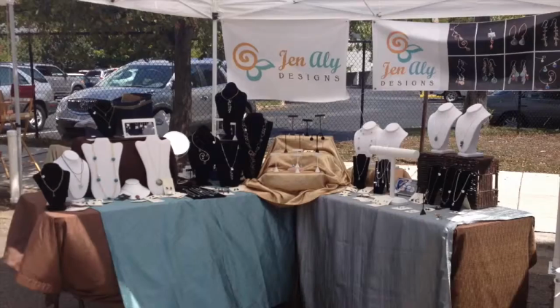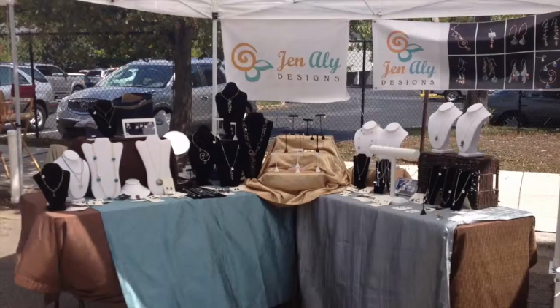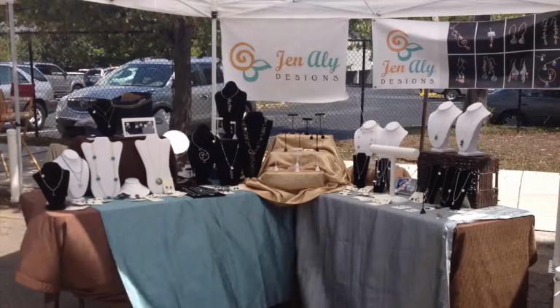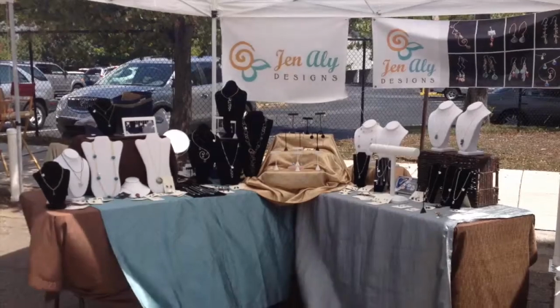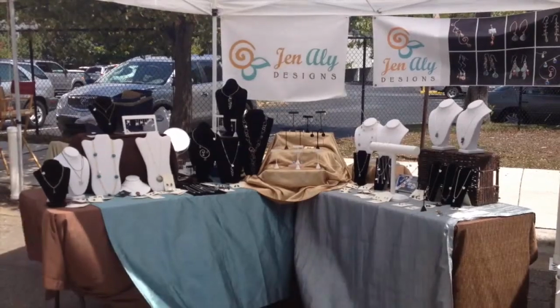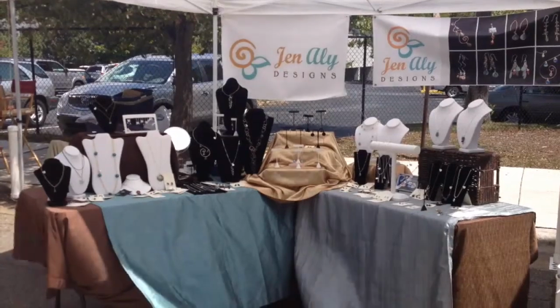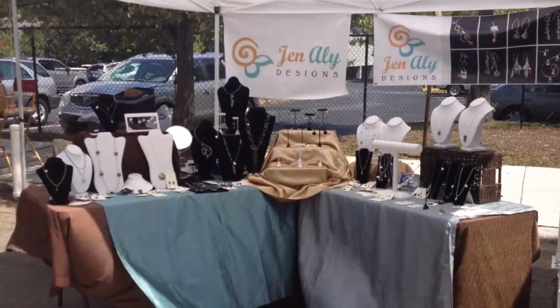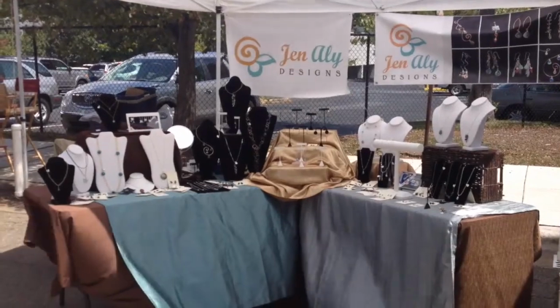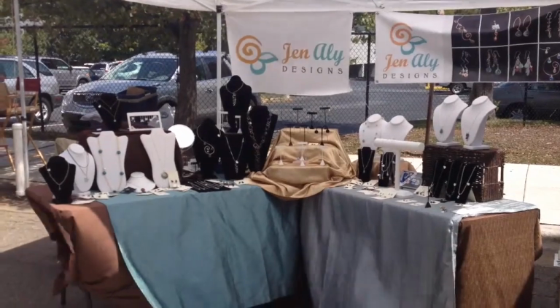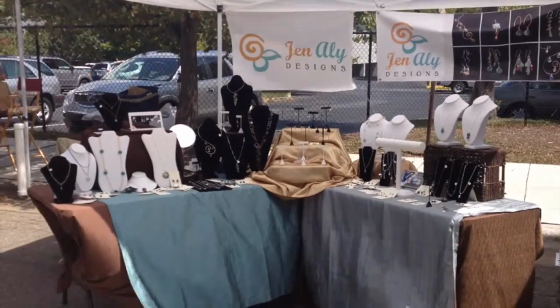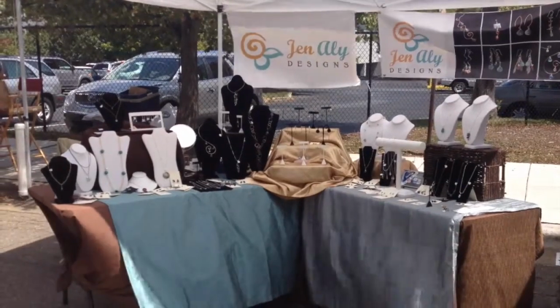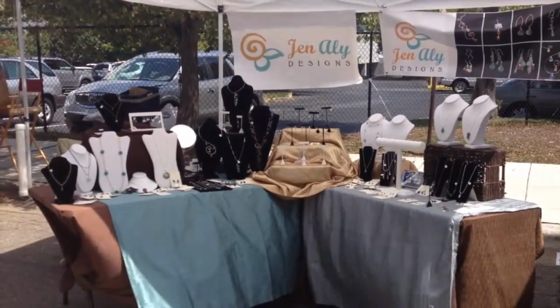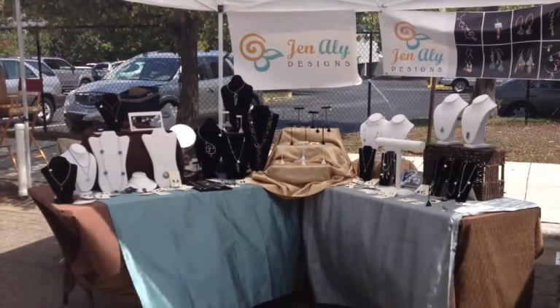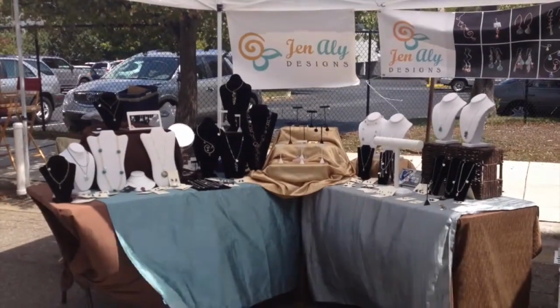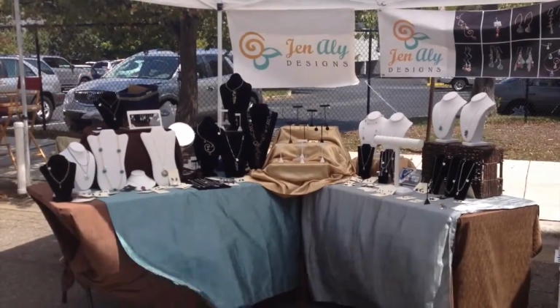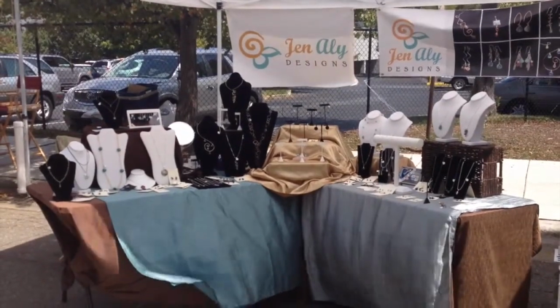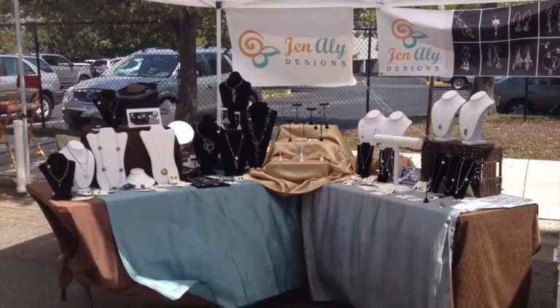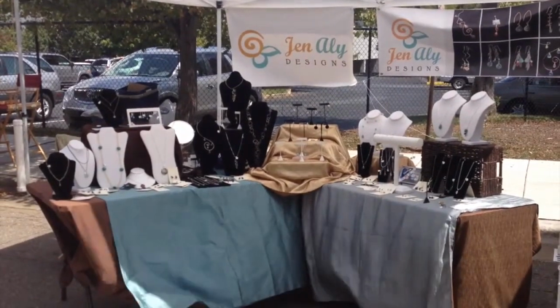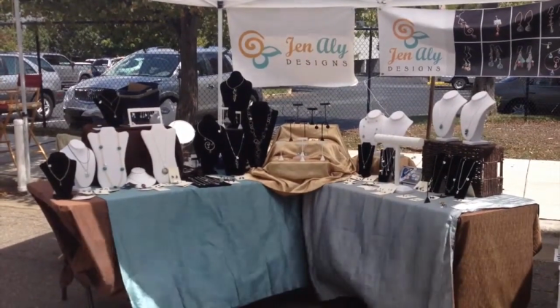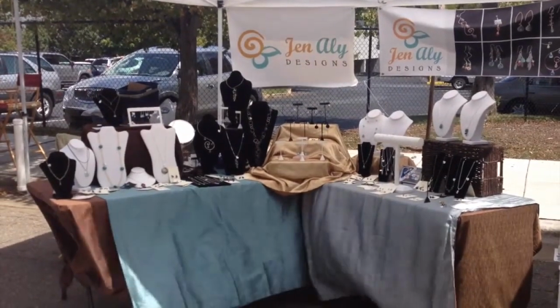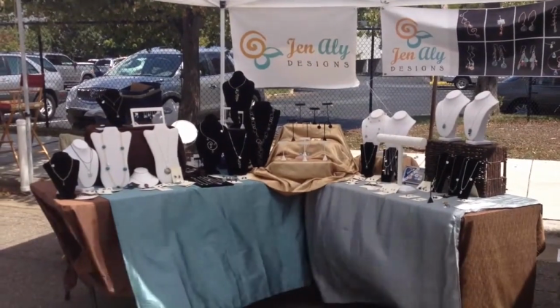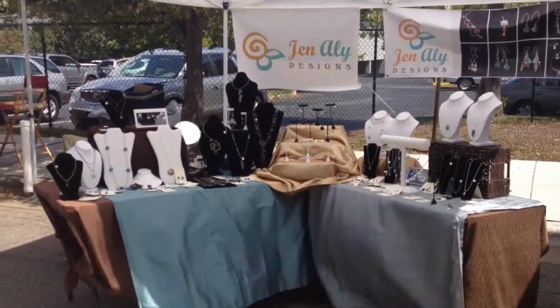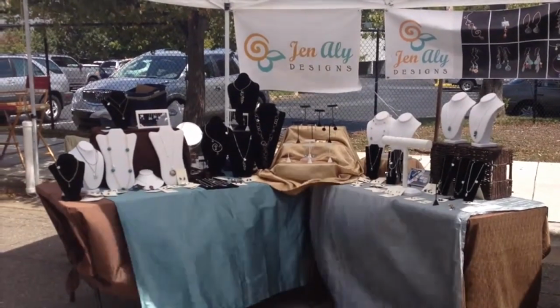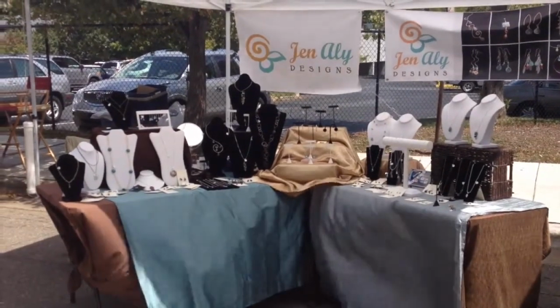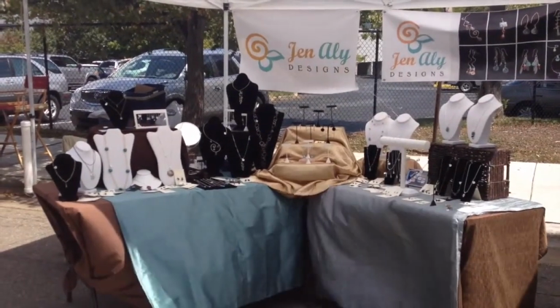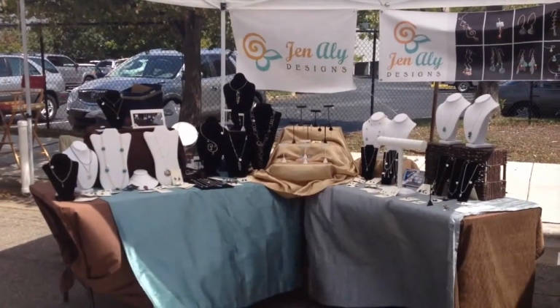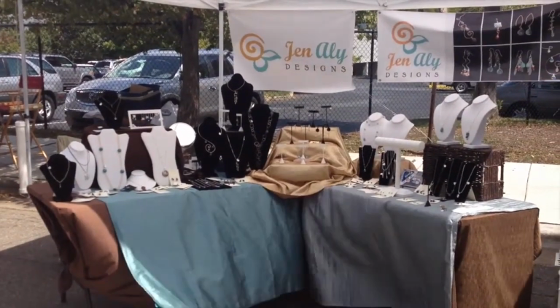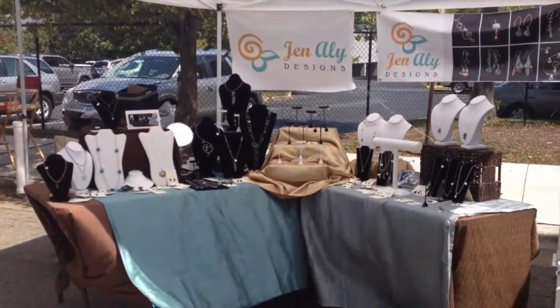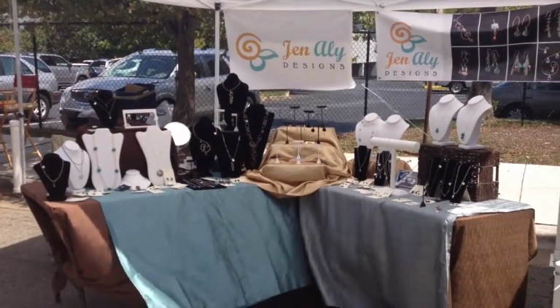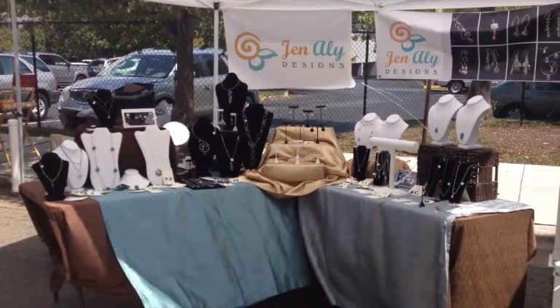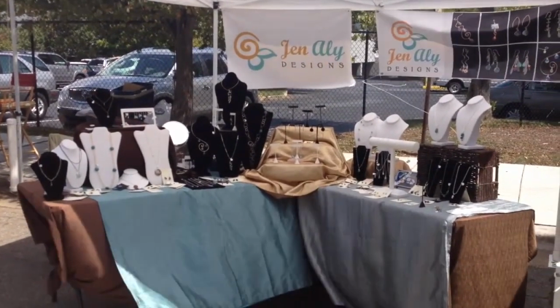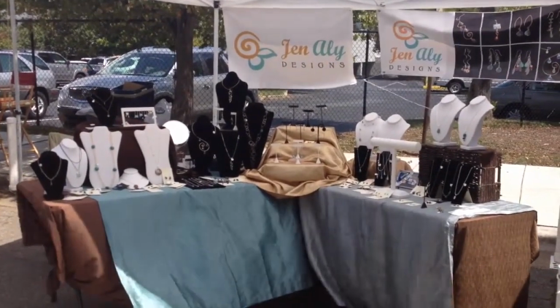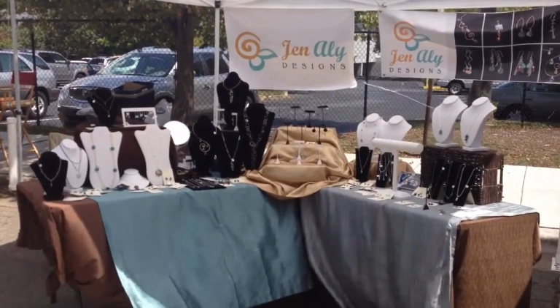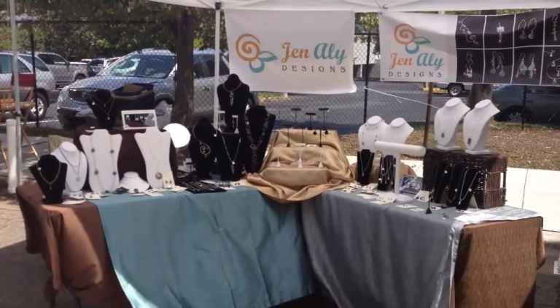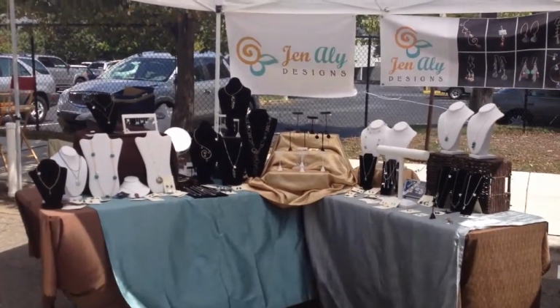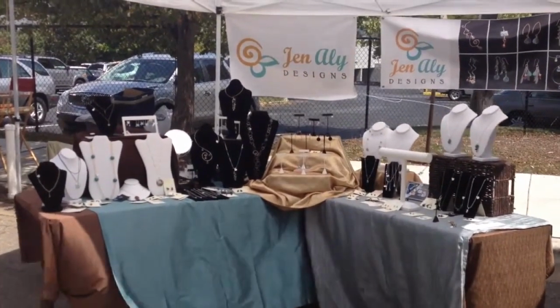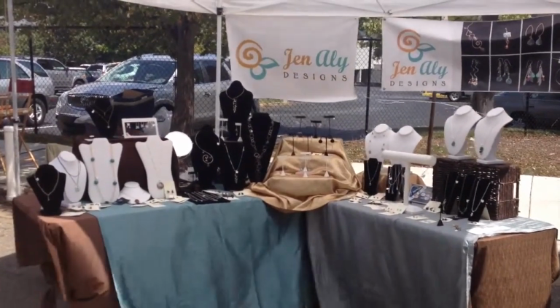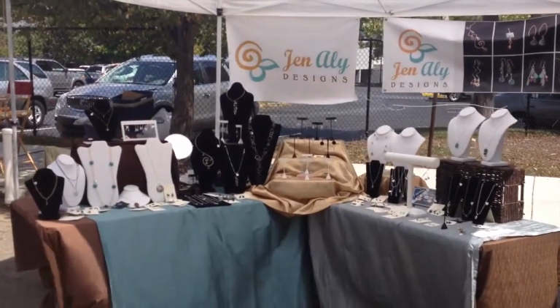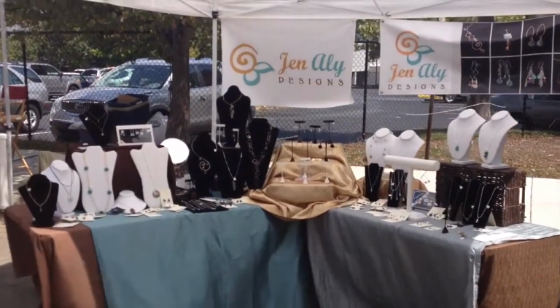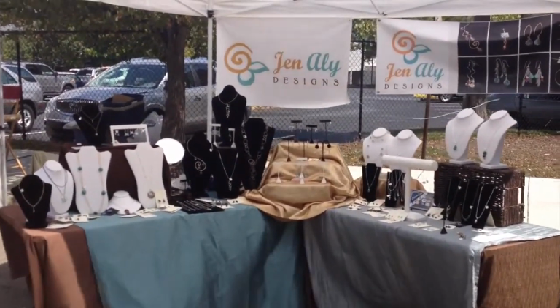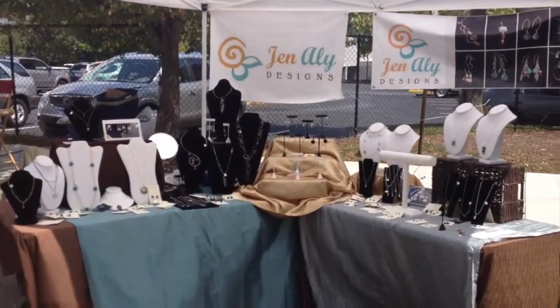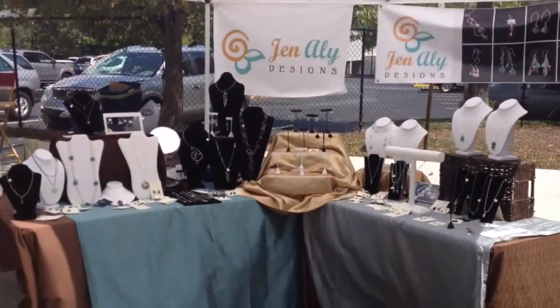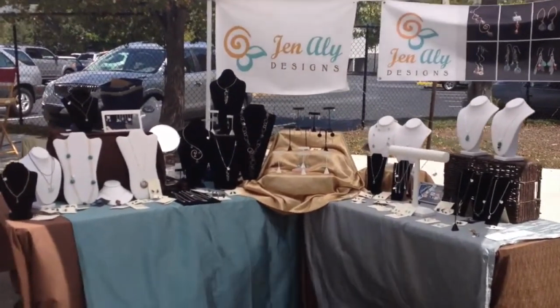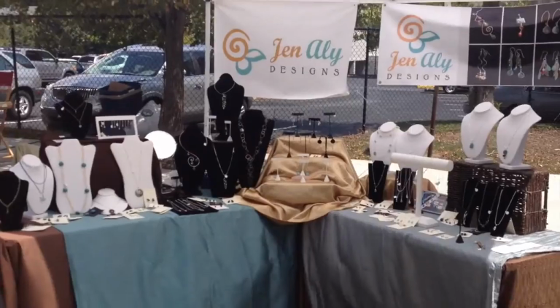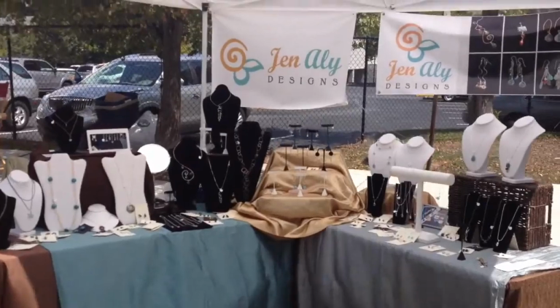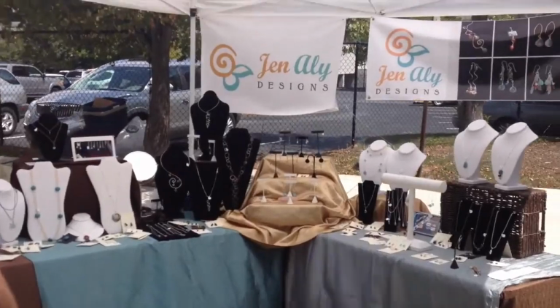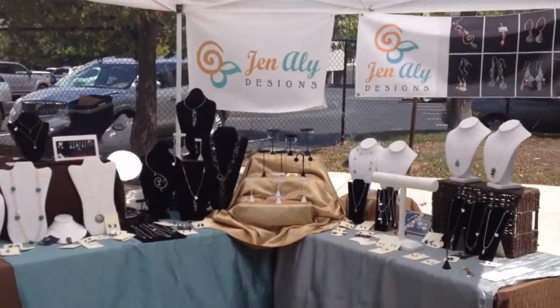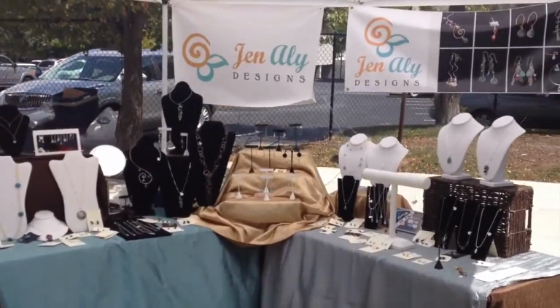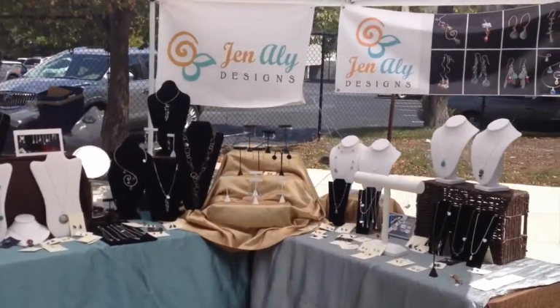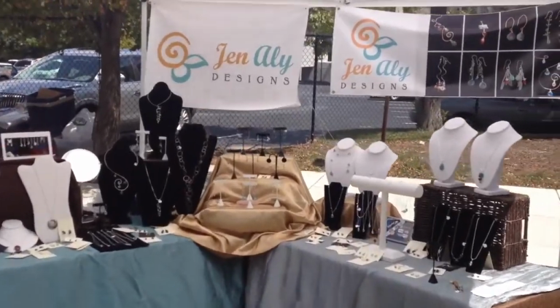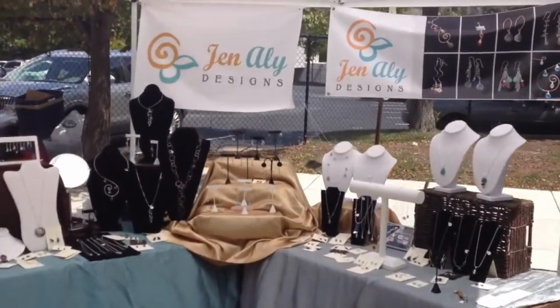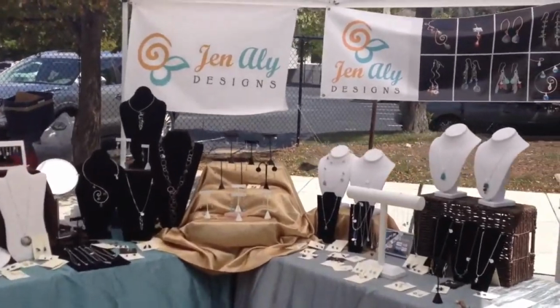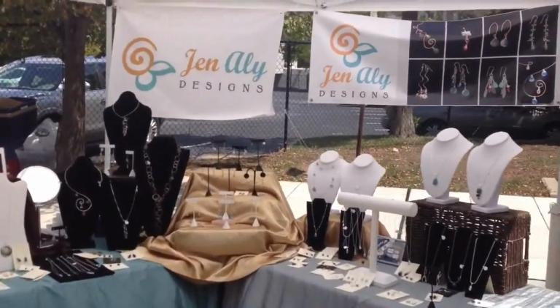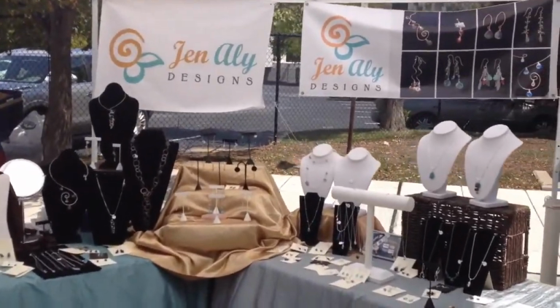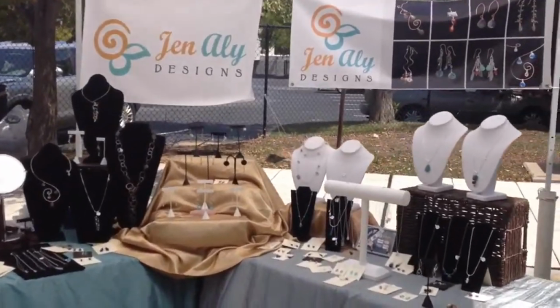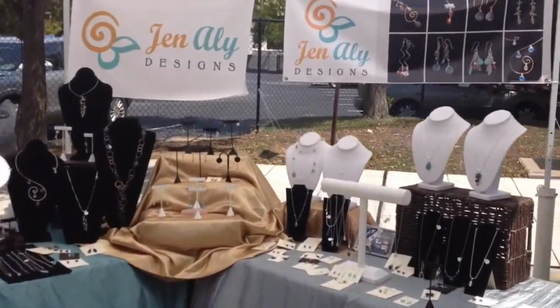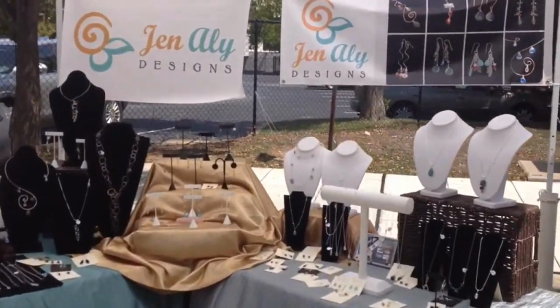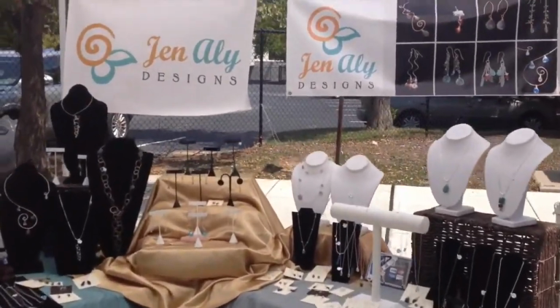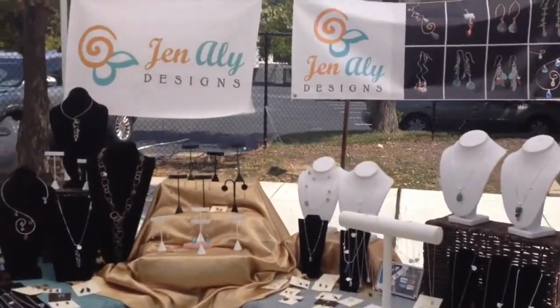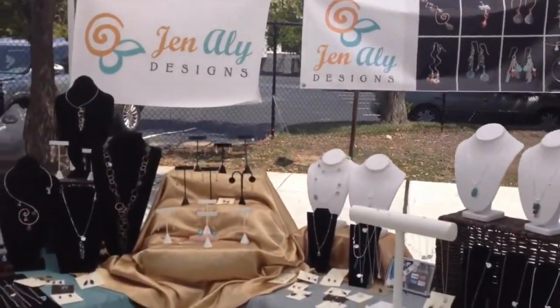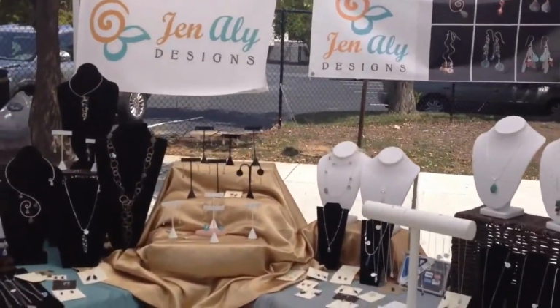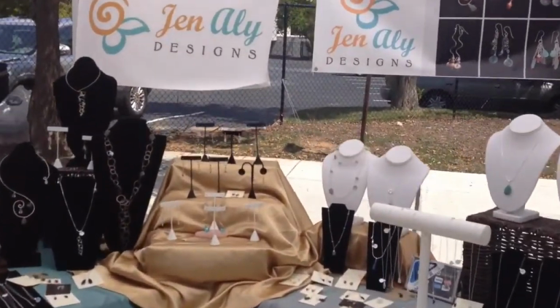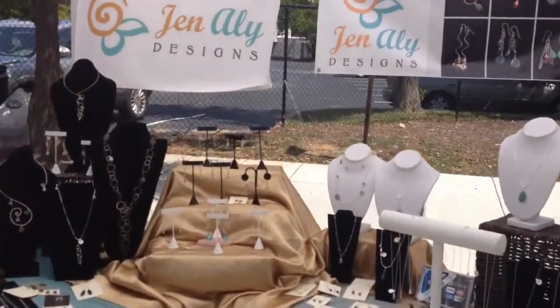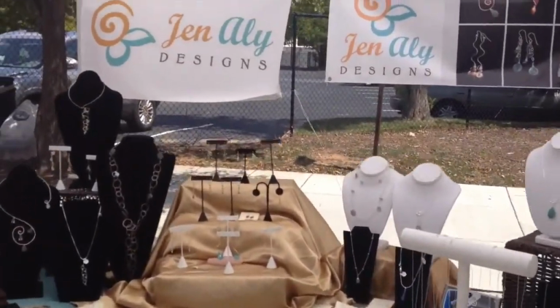Hello, I'm Jen Ailey, and this is my booth for Jen Ailey Designs. I'm going to give you a close-up view of a few items here.